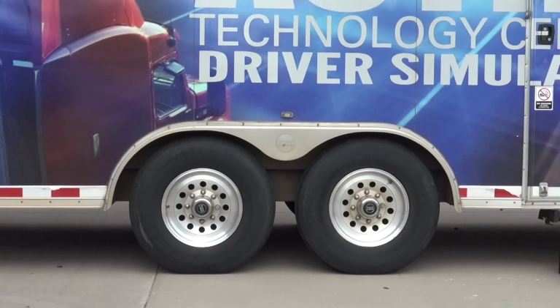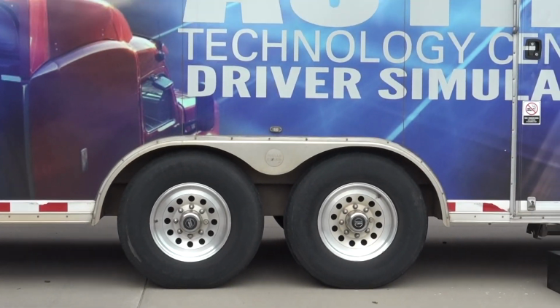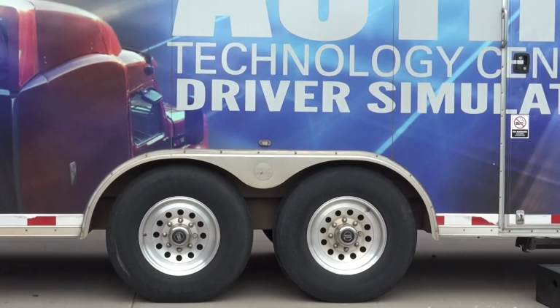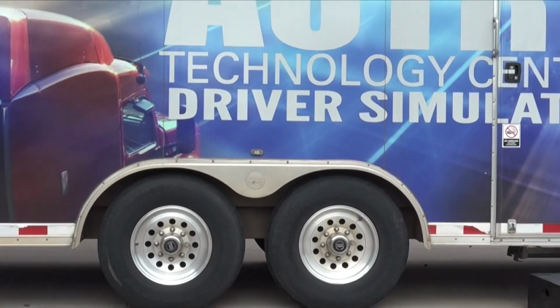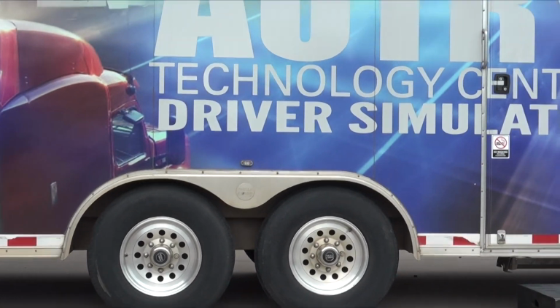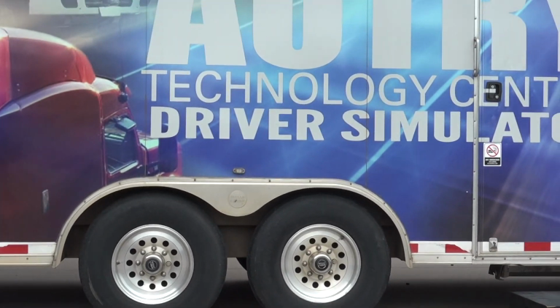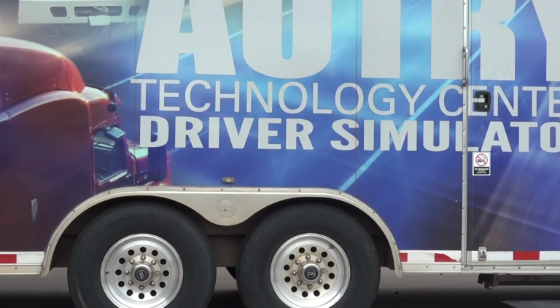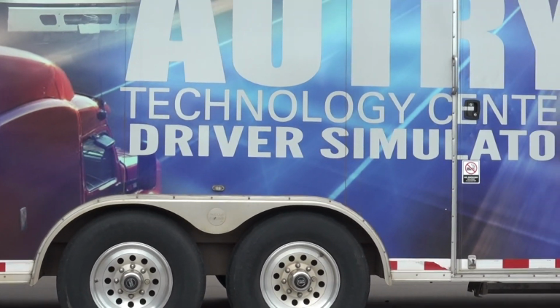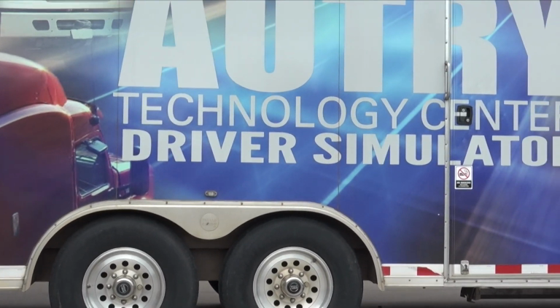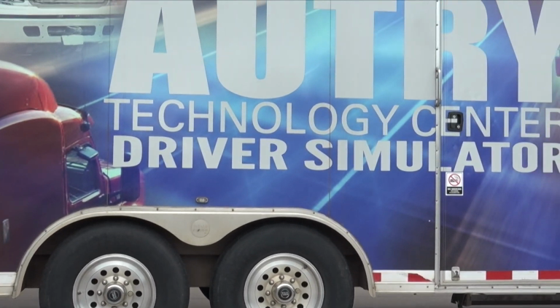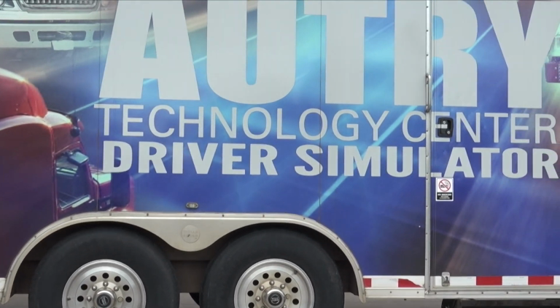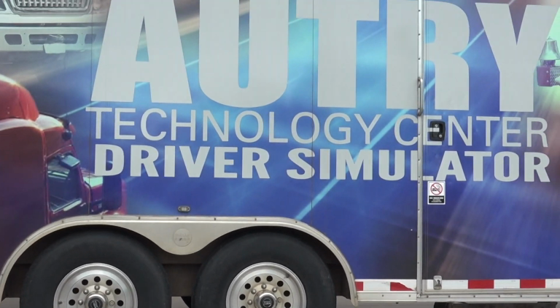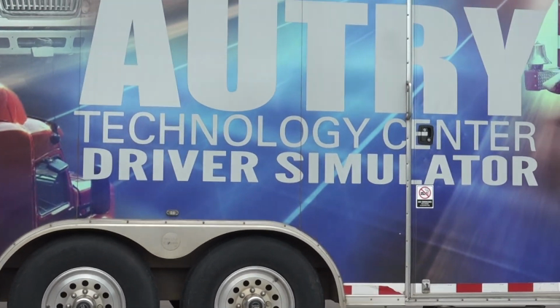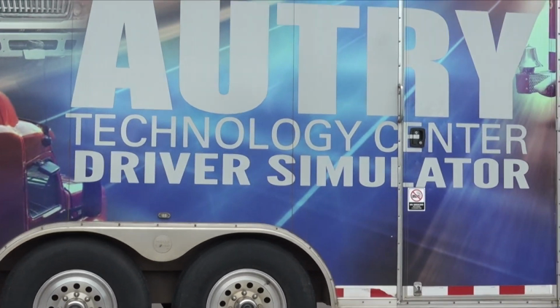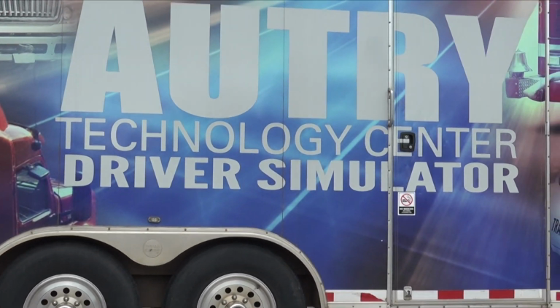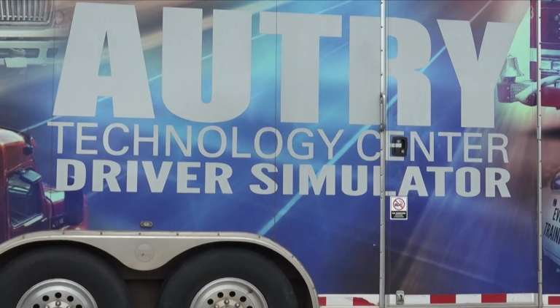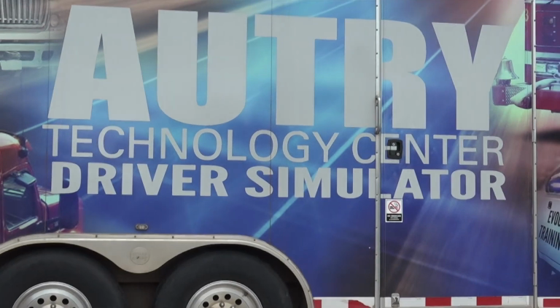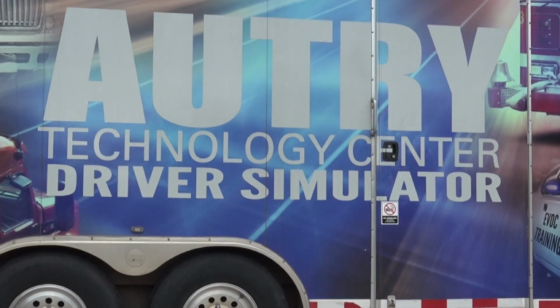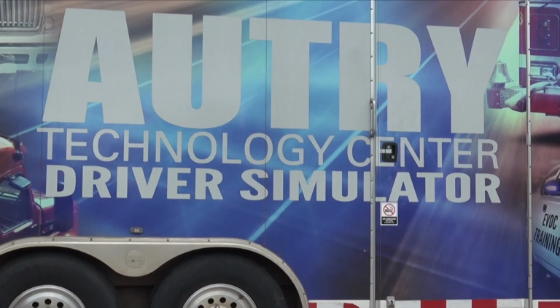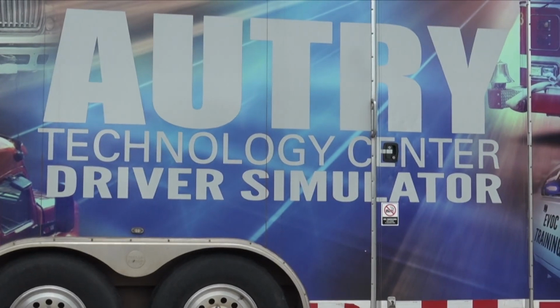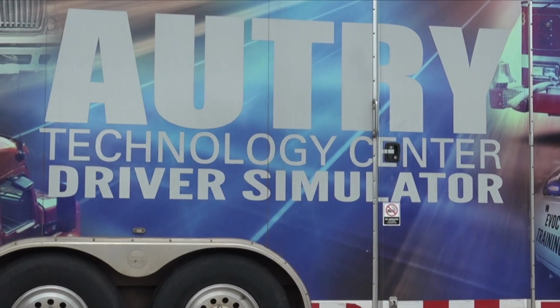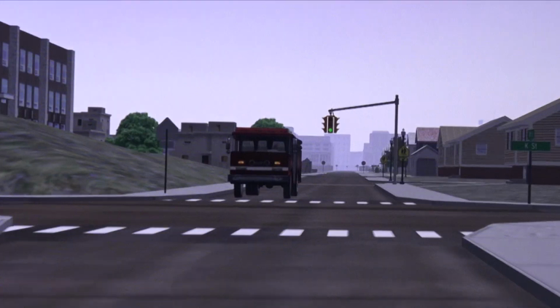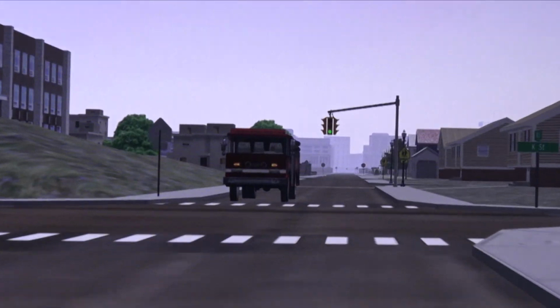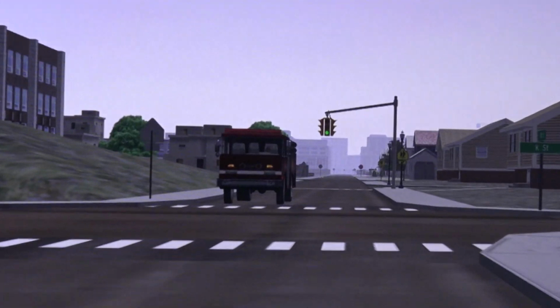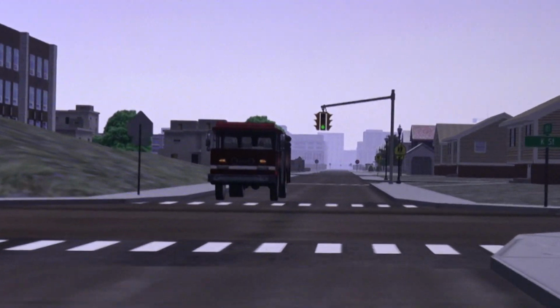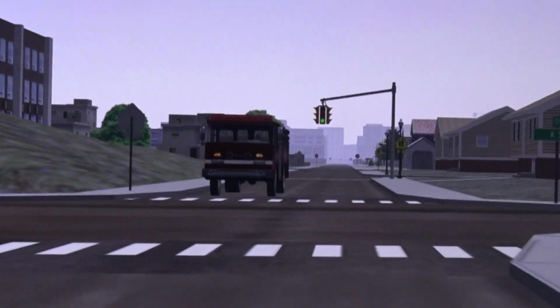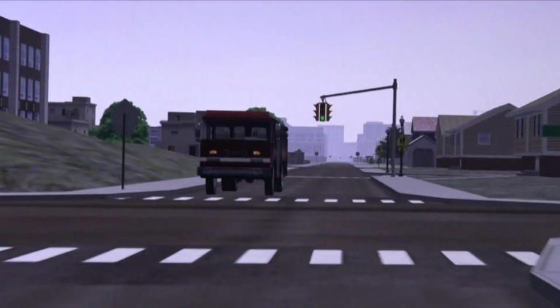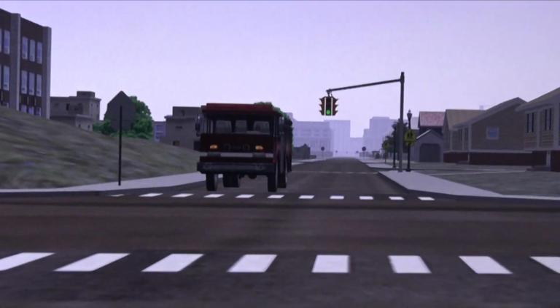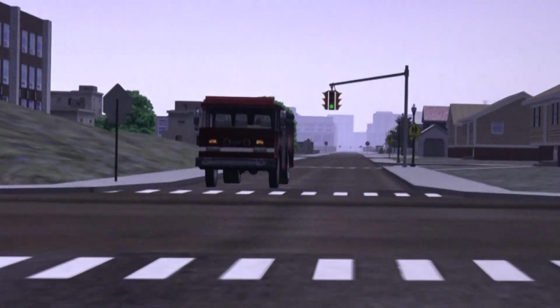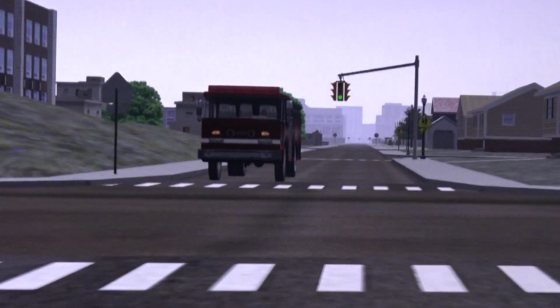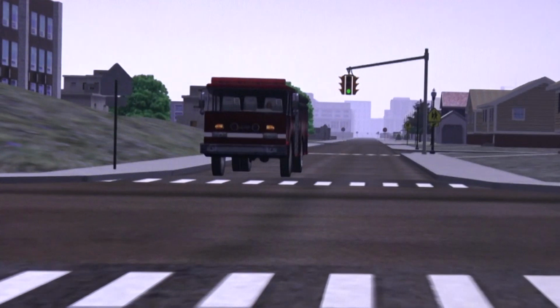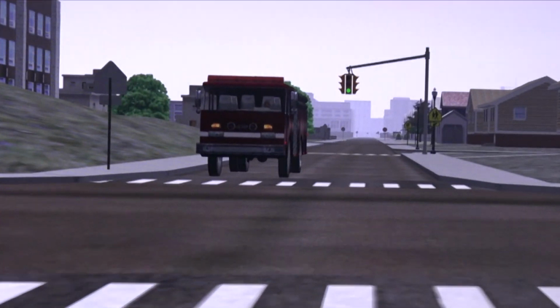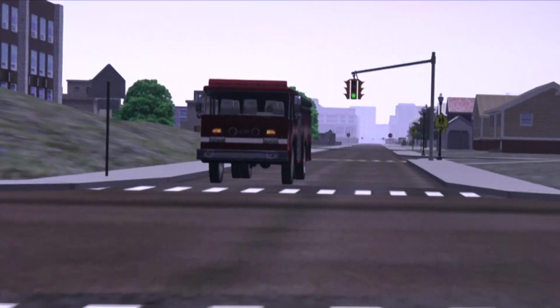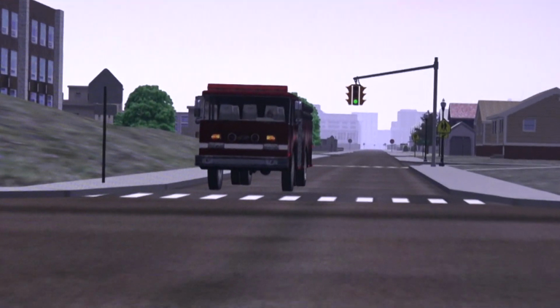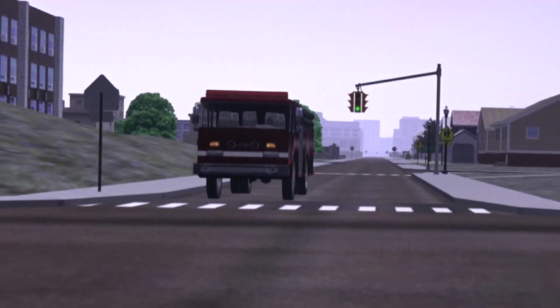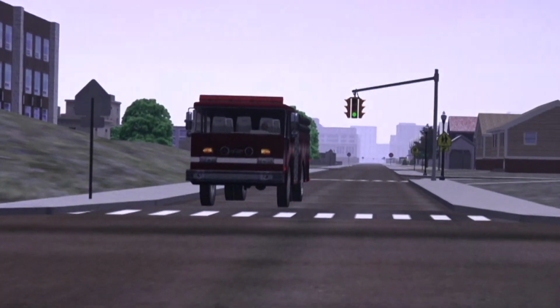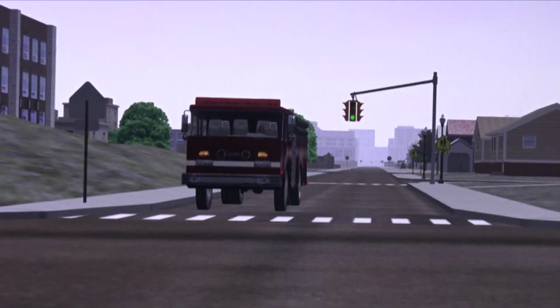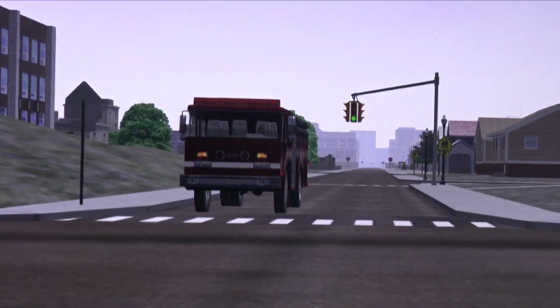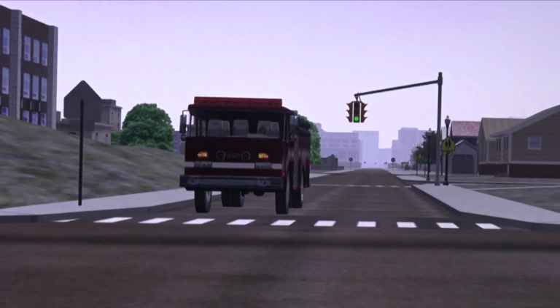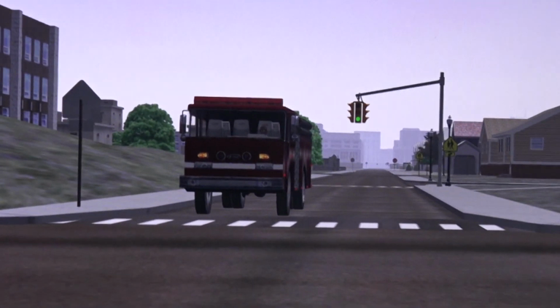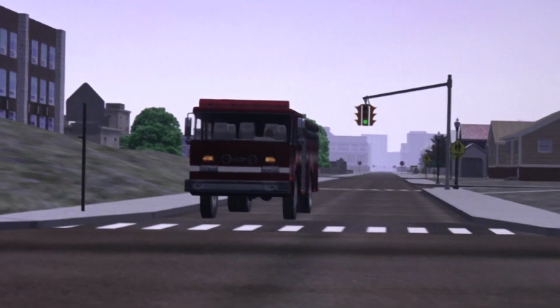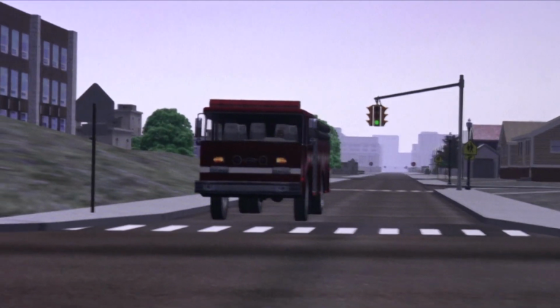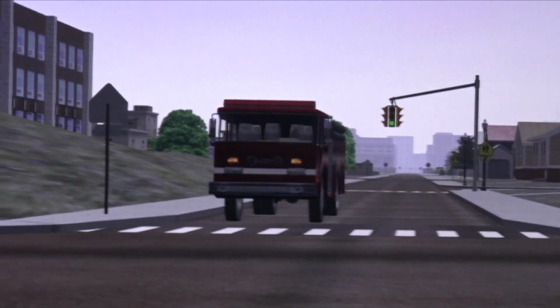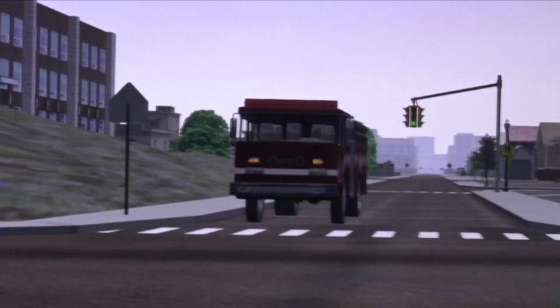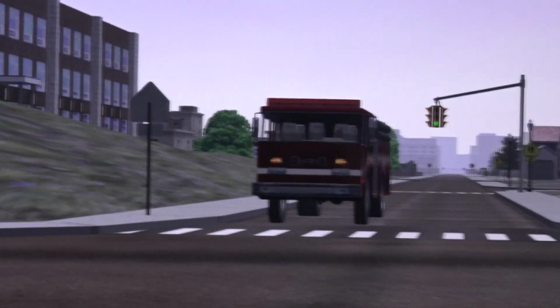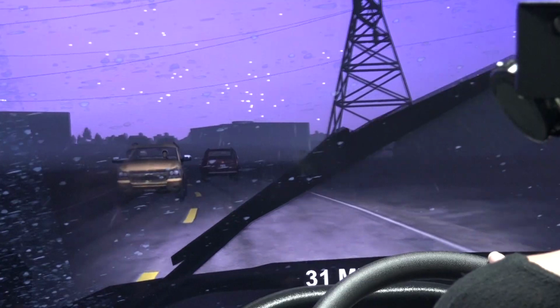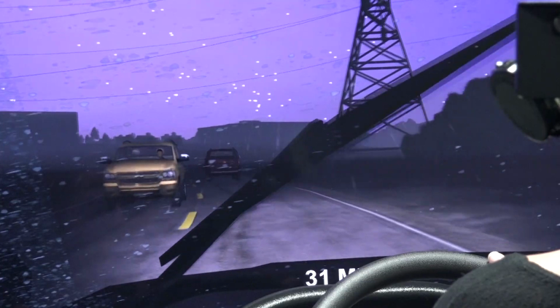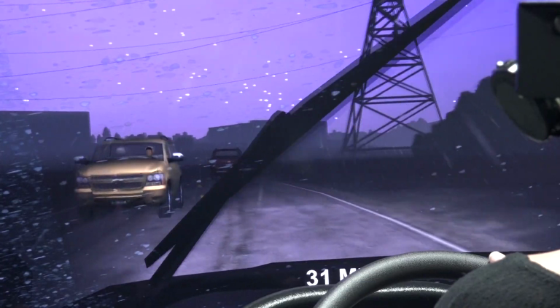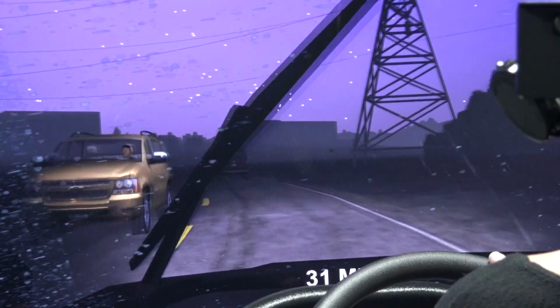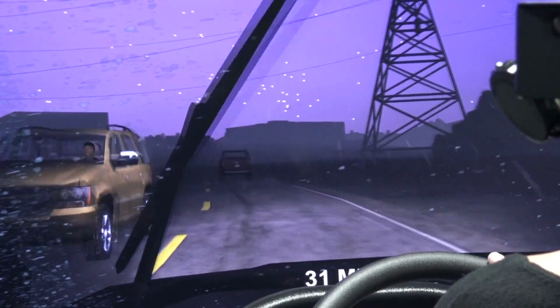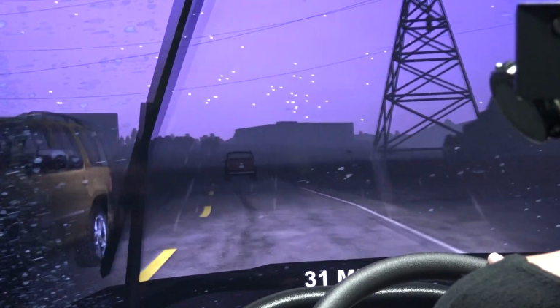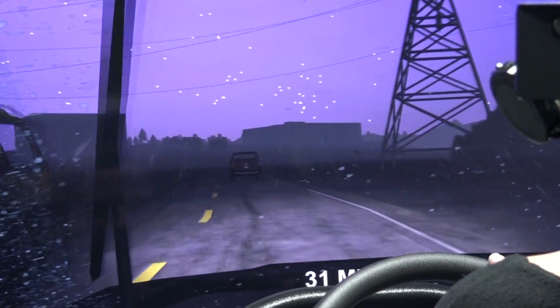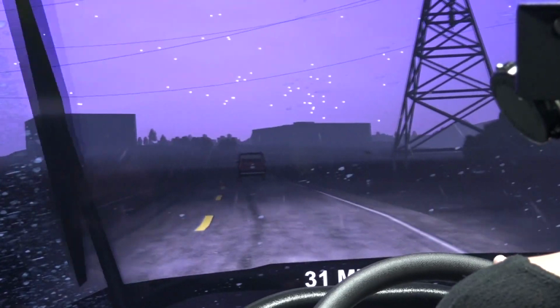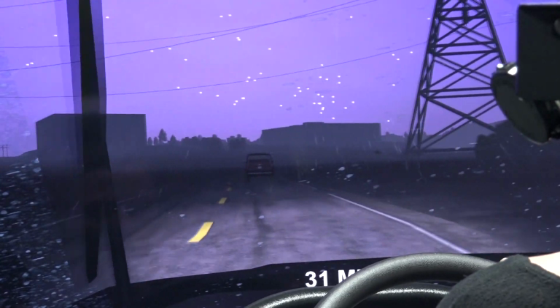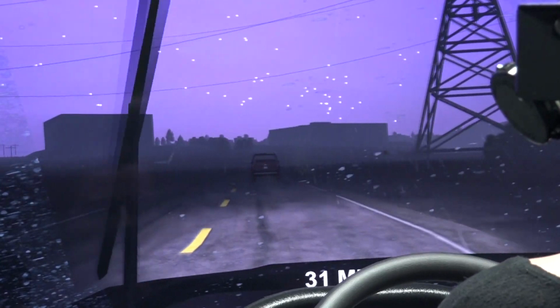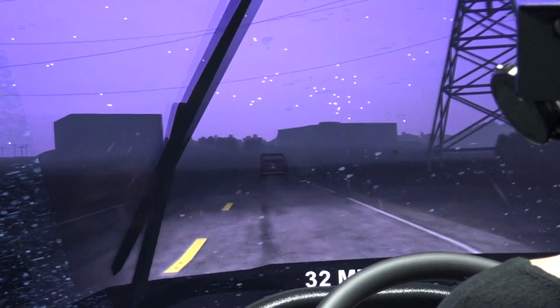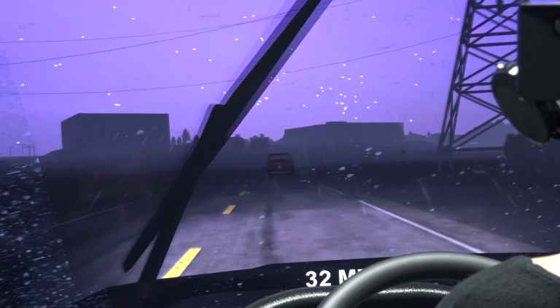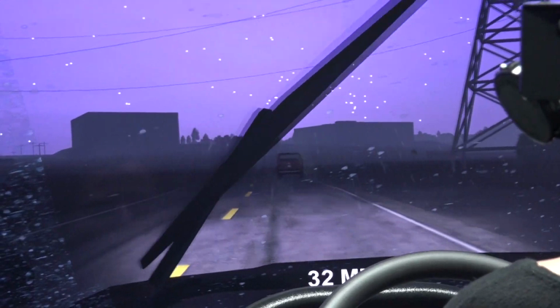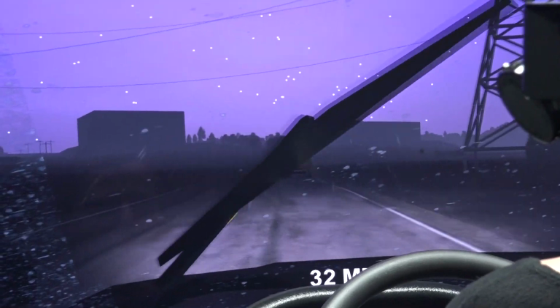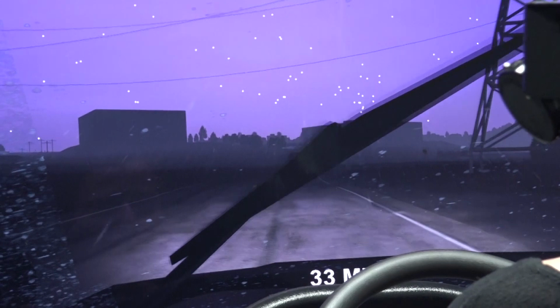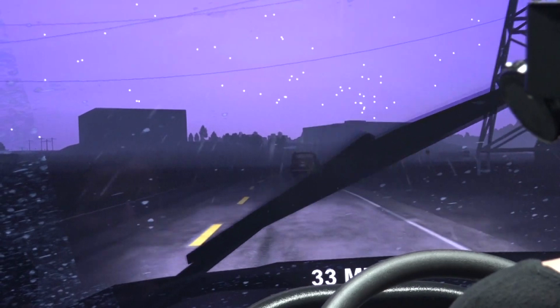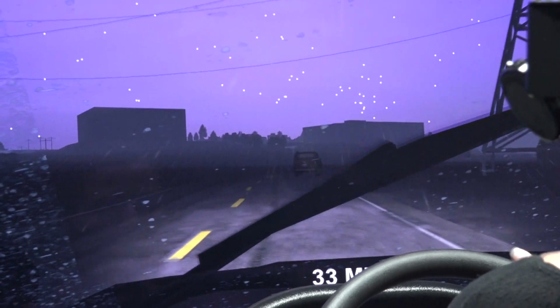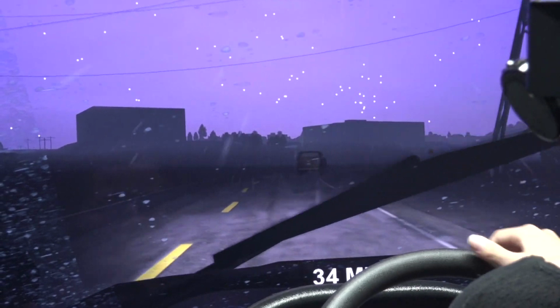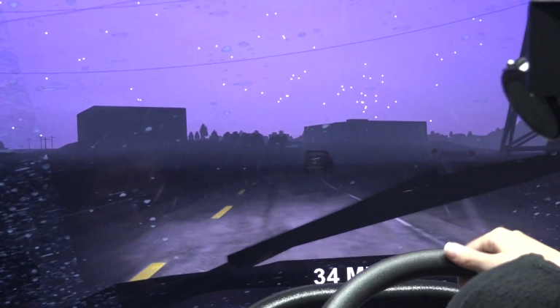Autry Technology Center's Driver Simulator combines computer-based and instructor-led training for a virtual blended learning experience.